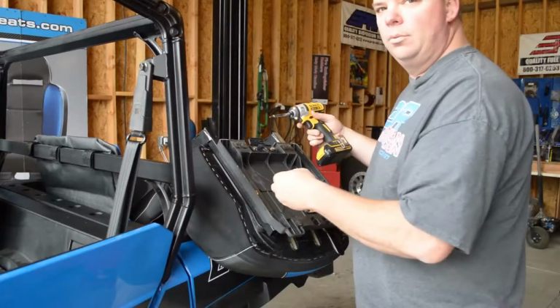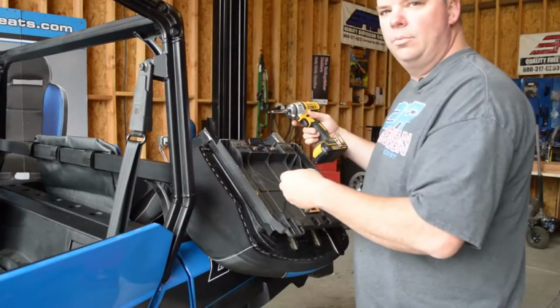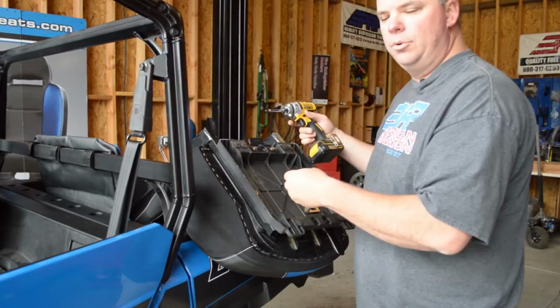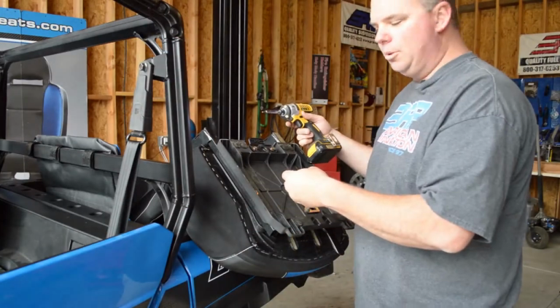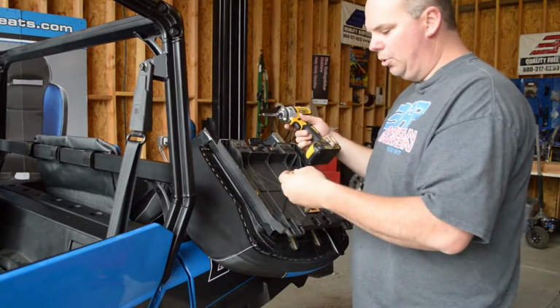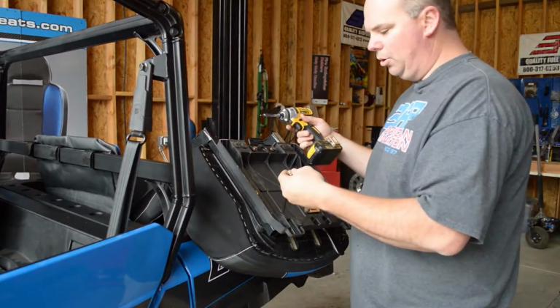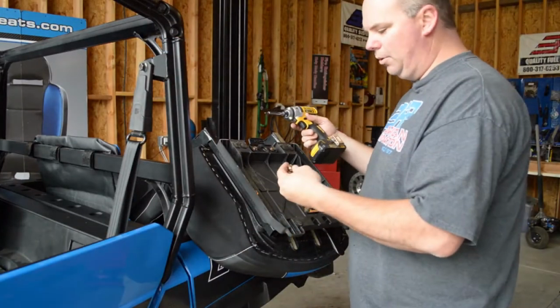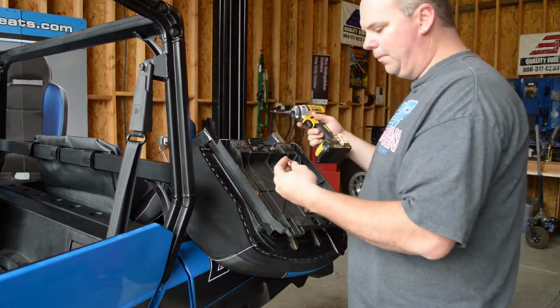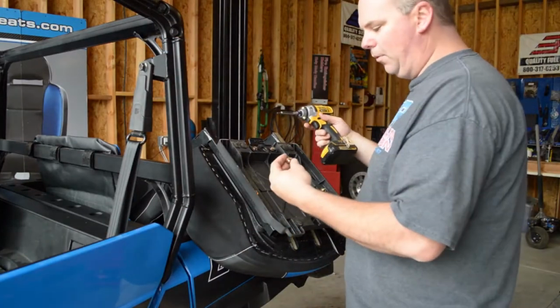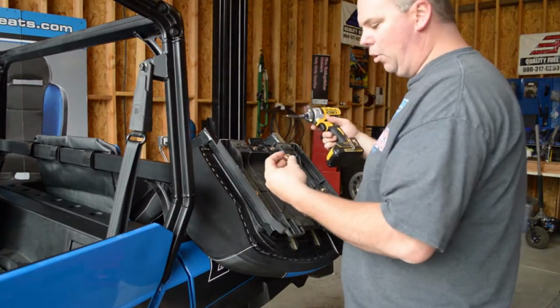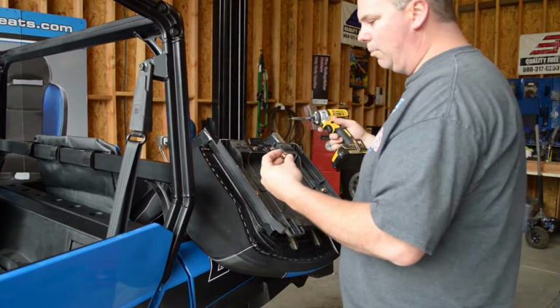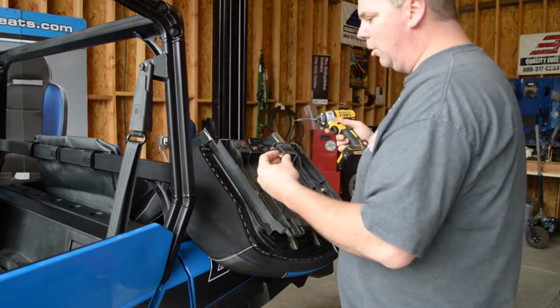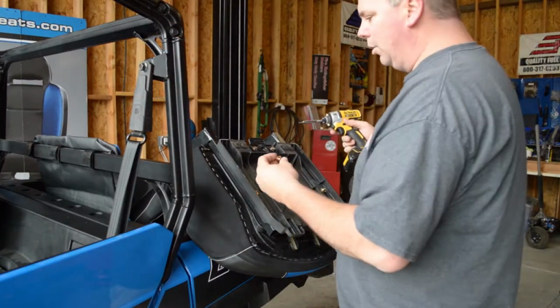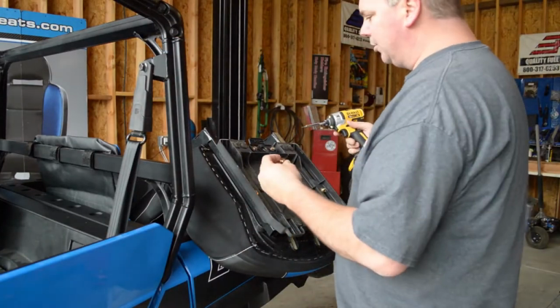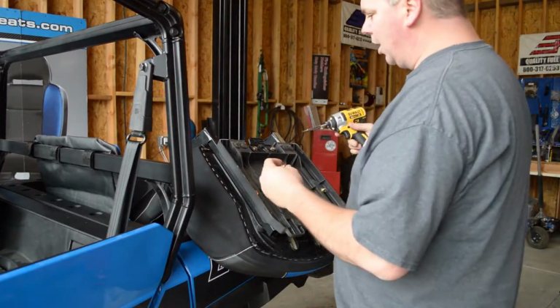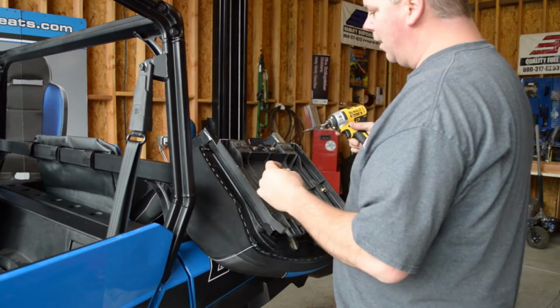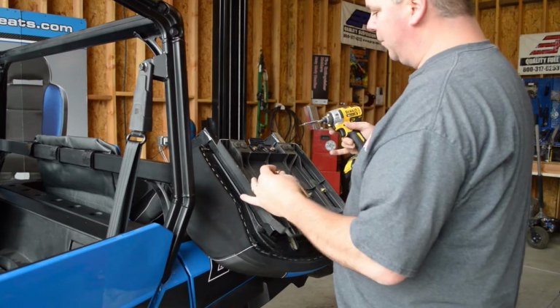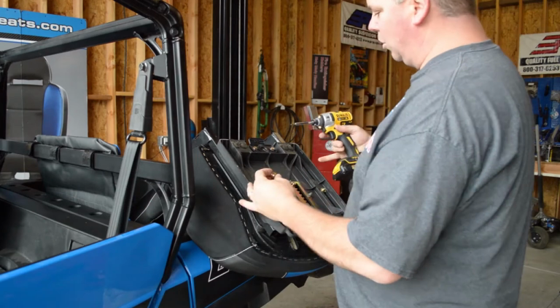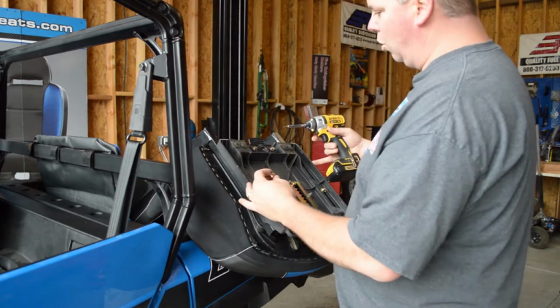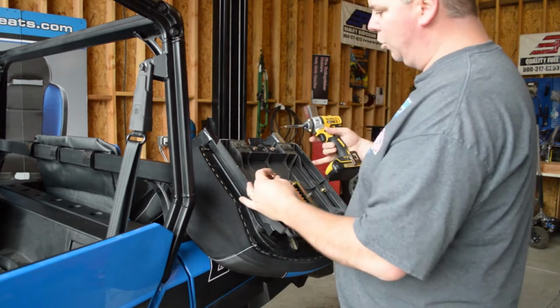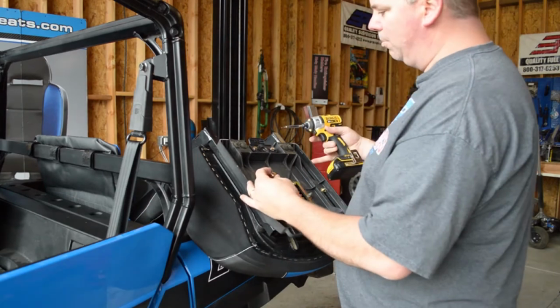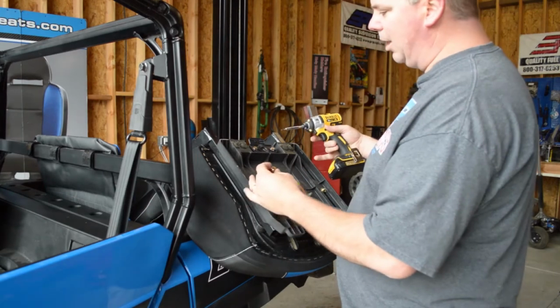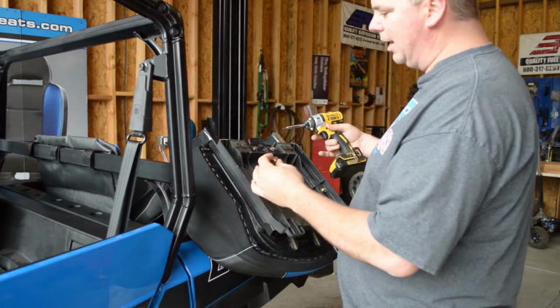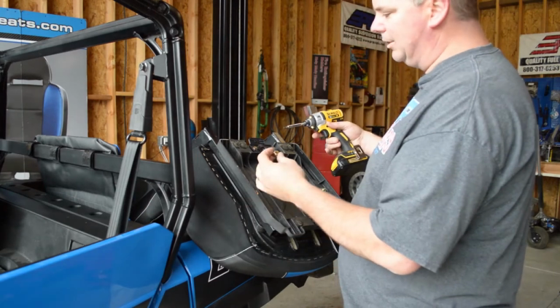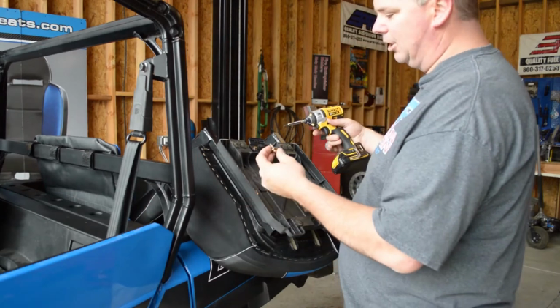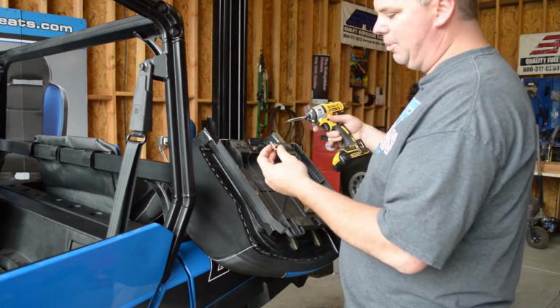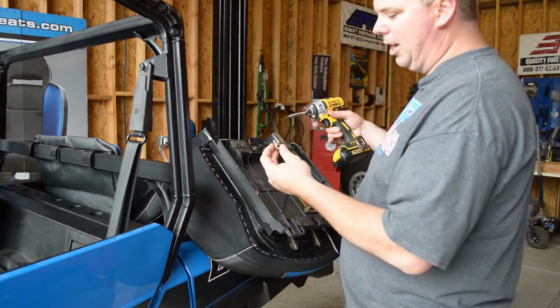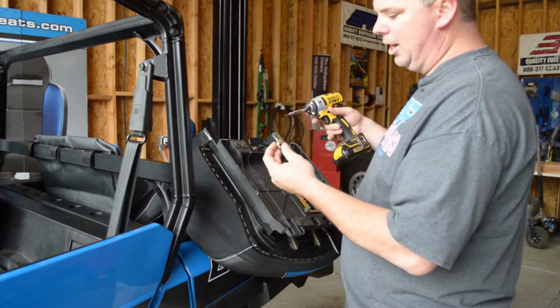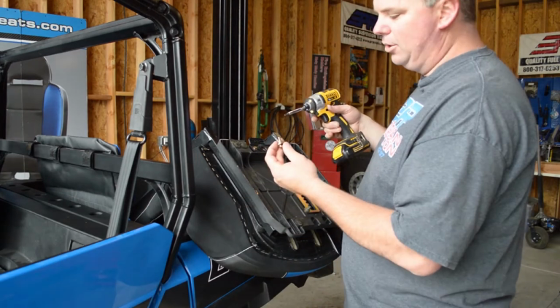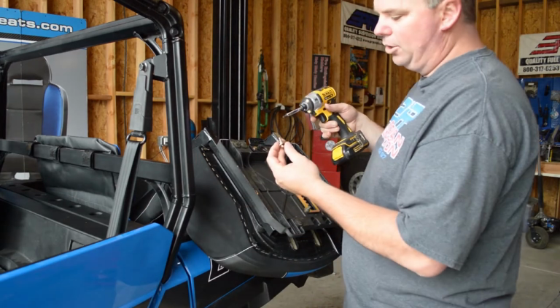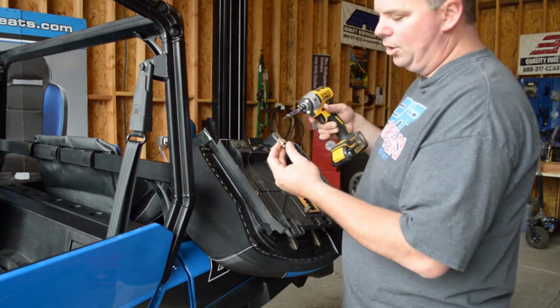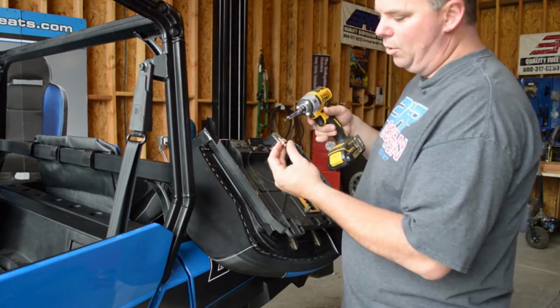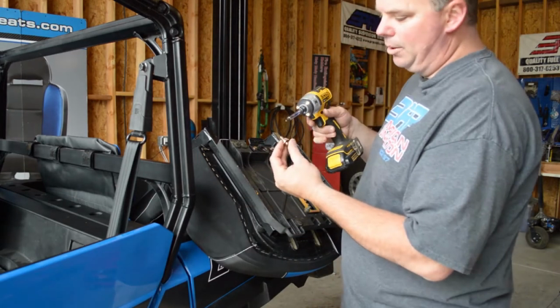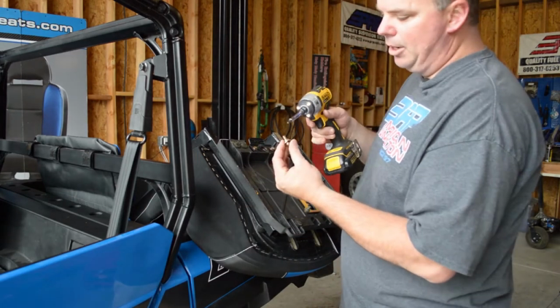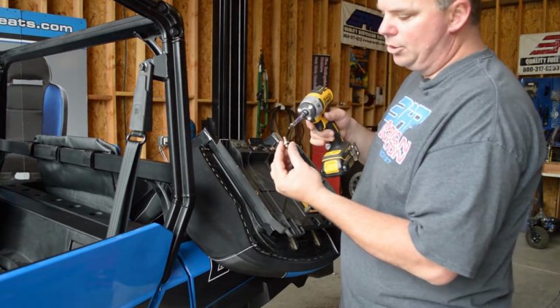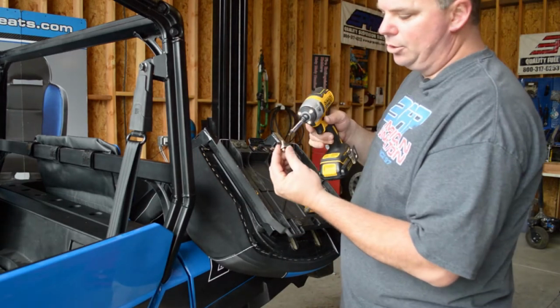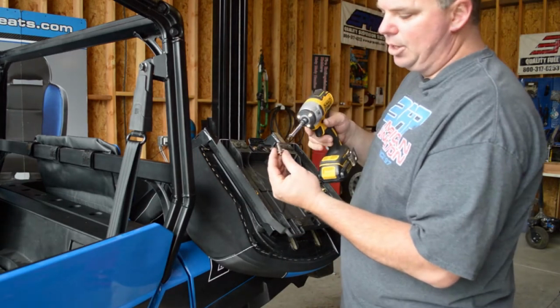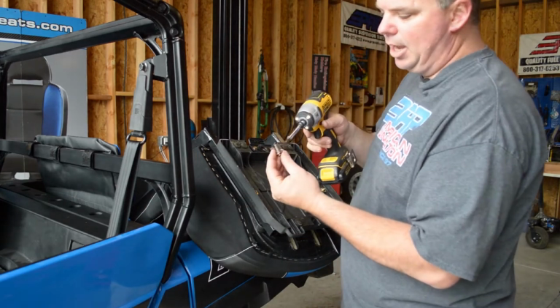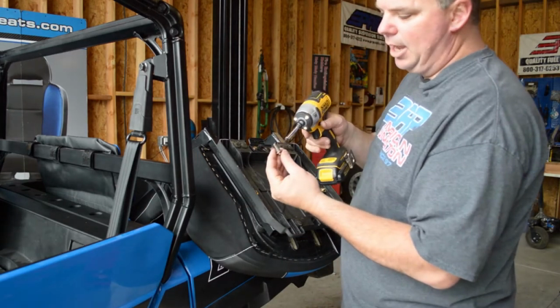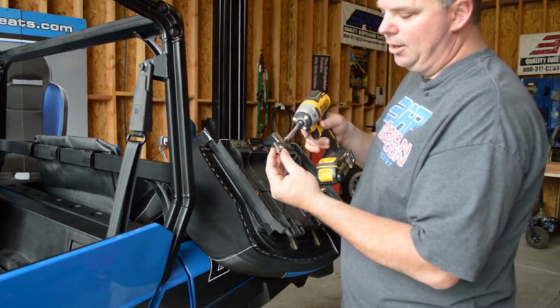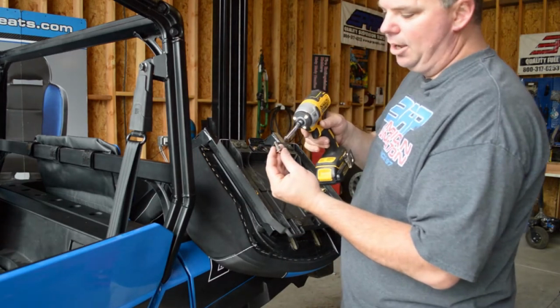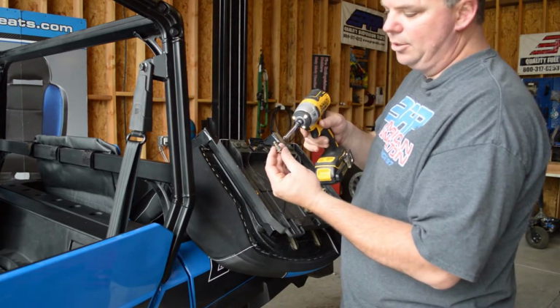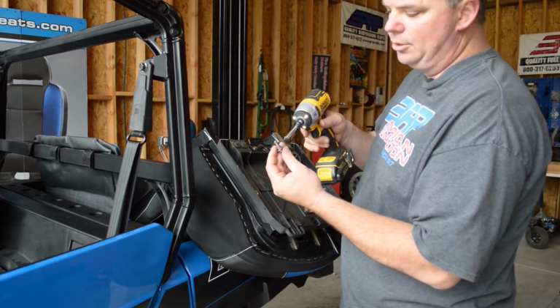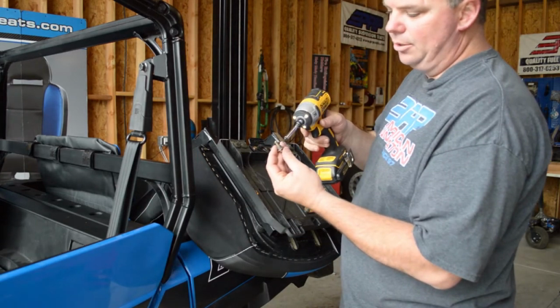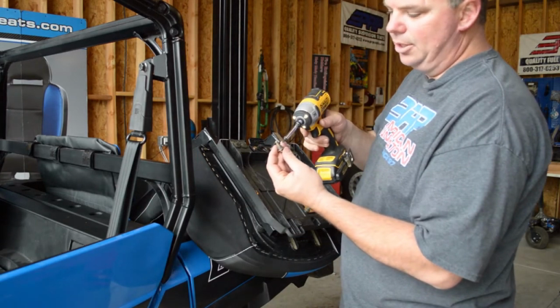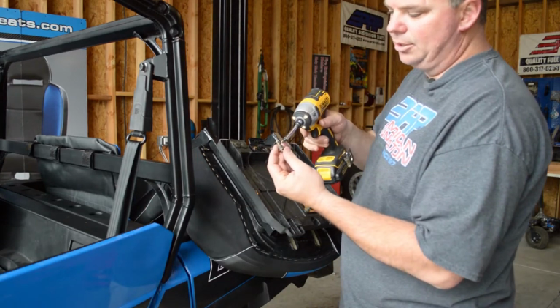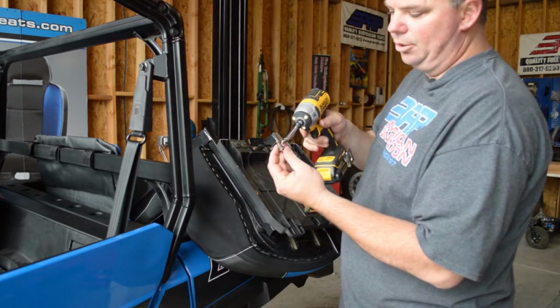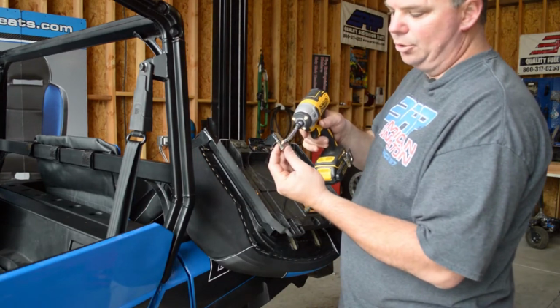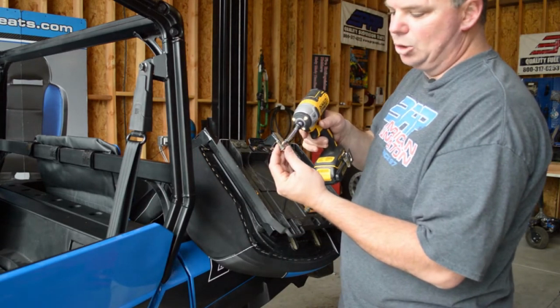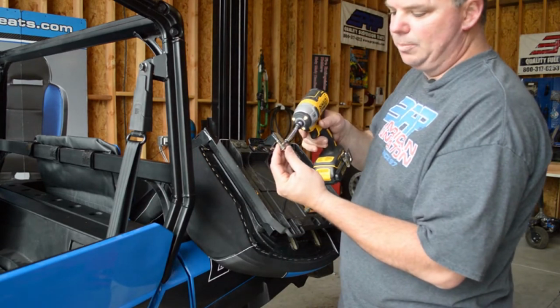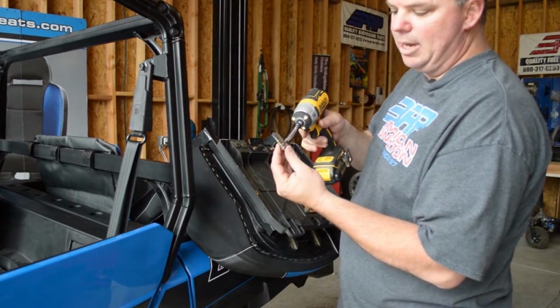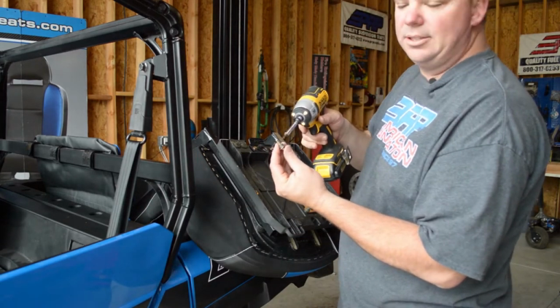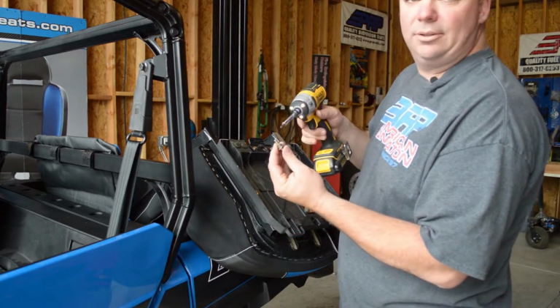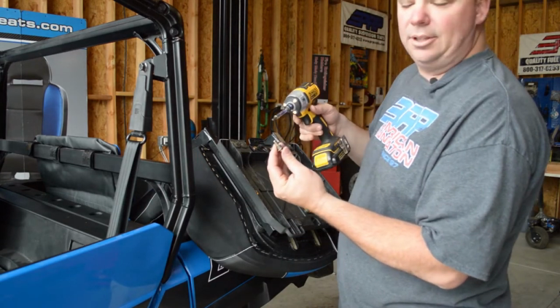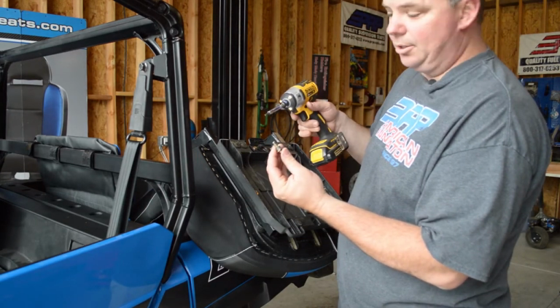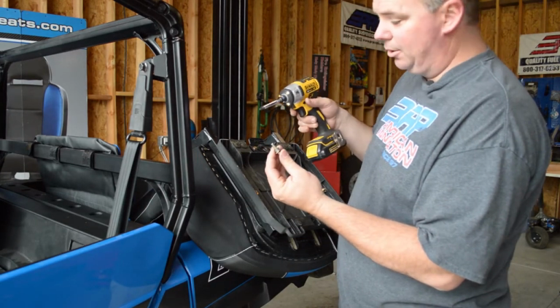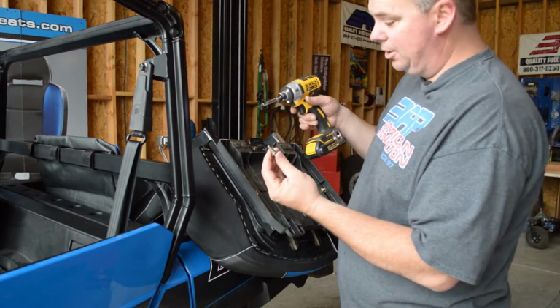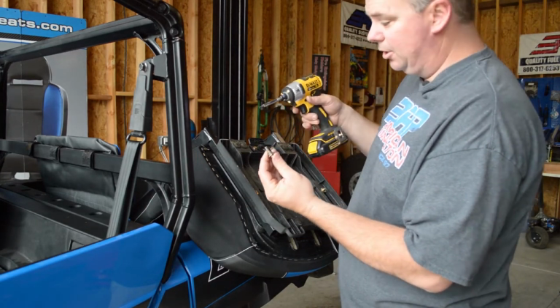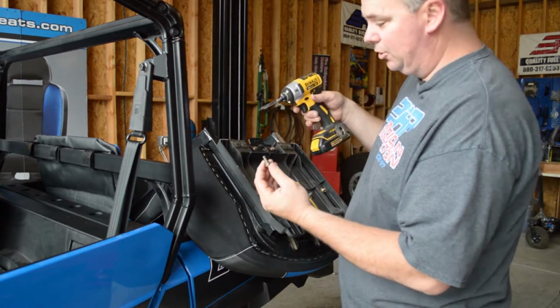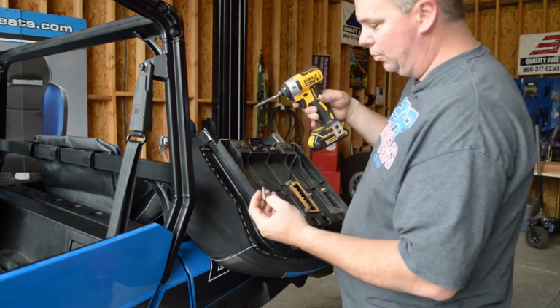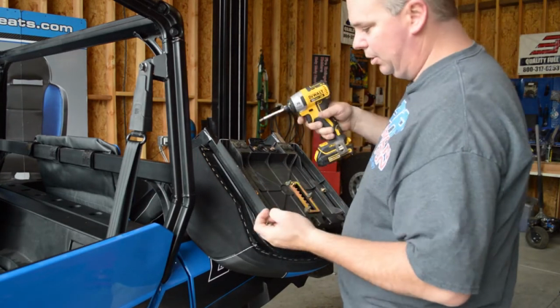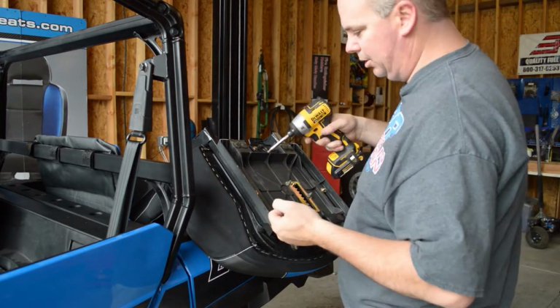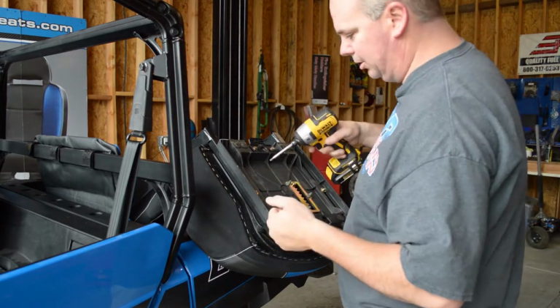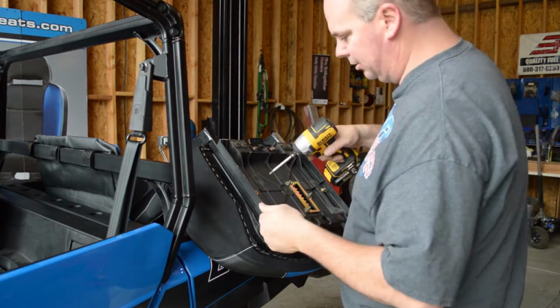When you pull the four bolts off that hold the plastic pan, you're going to want to make sure you hang on to the little spacer that's underneath each one of these.